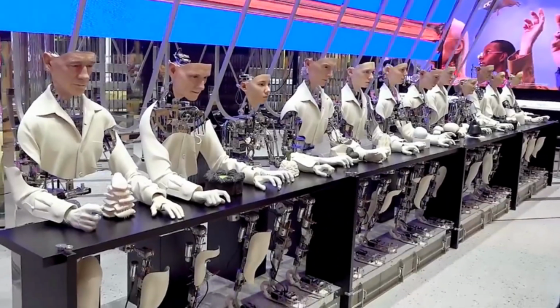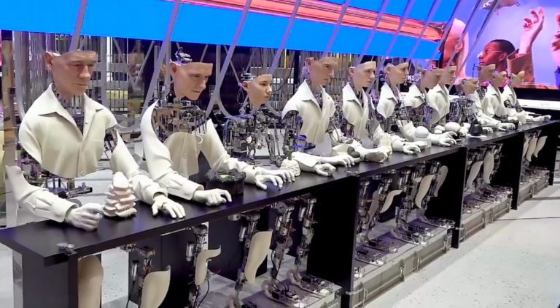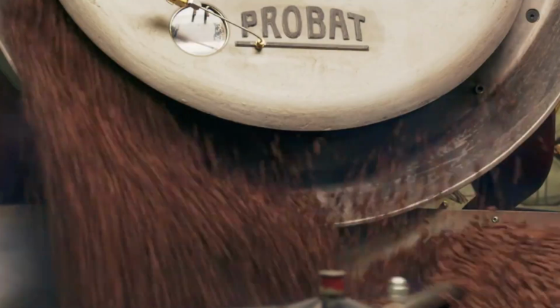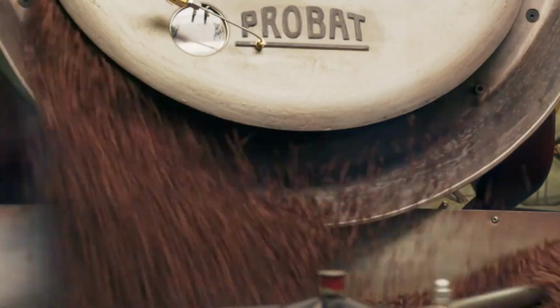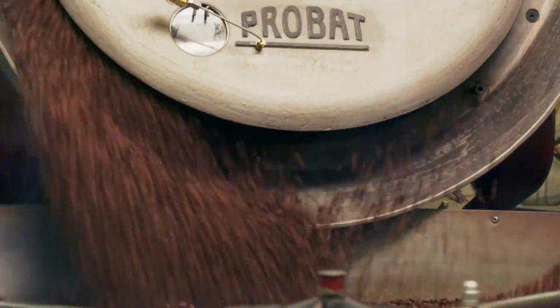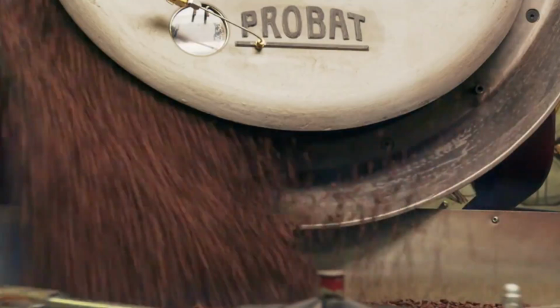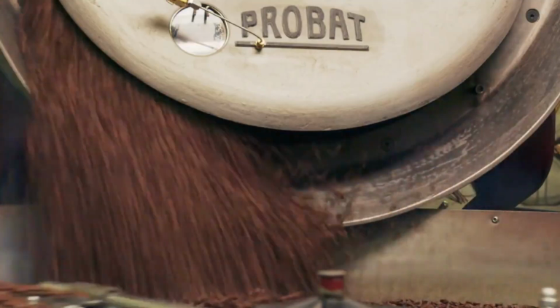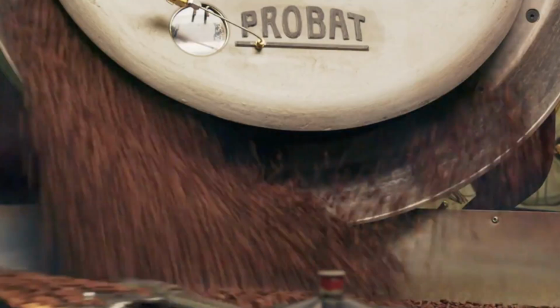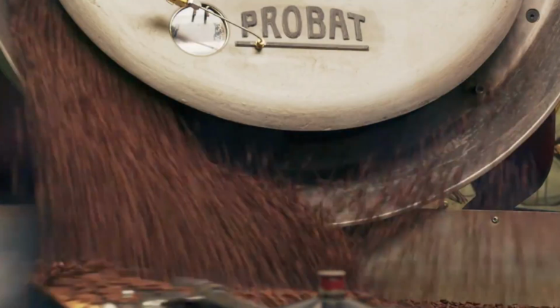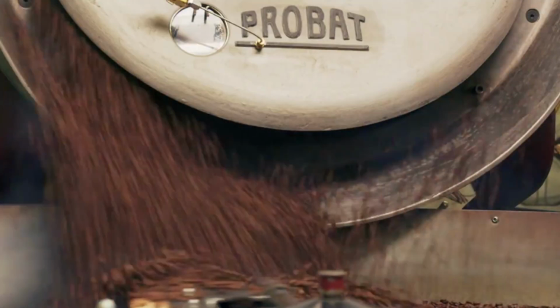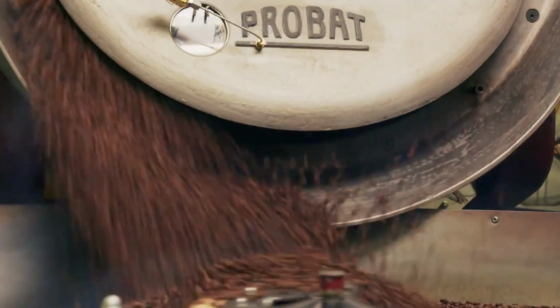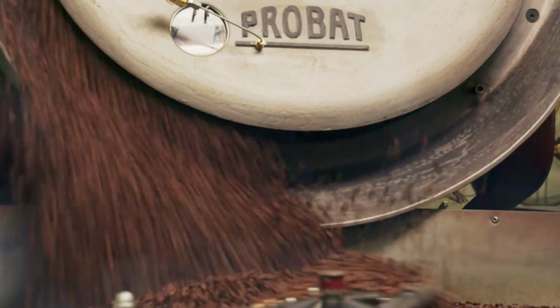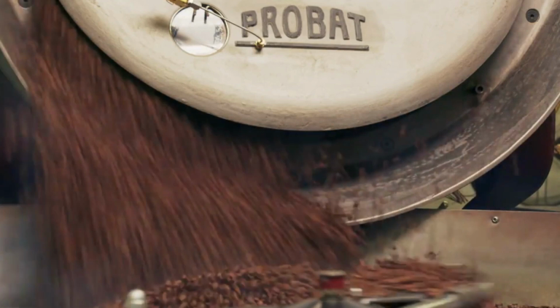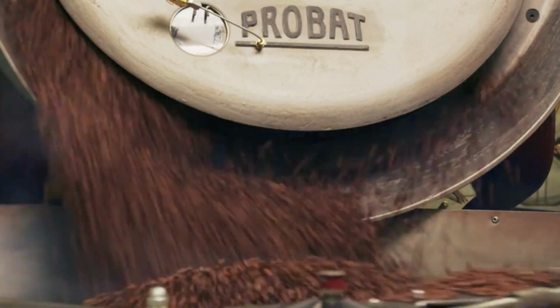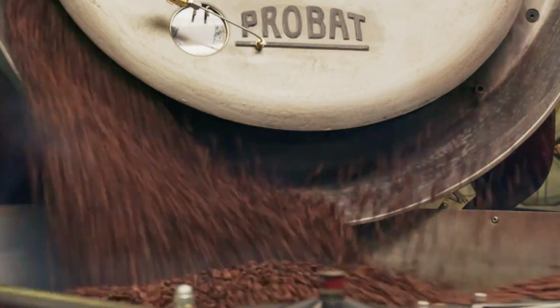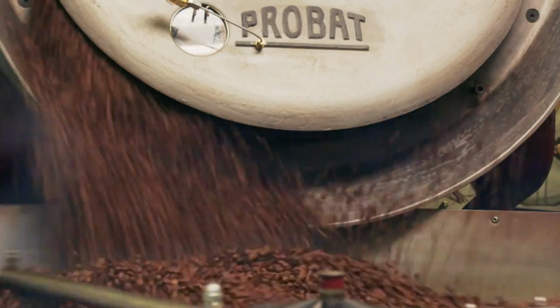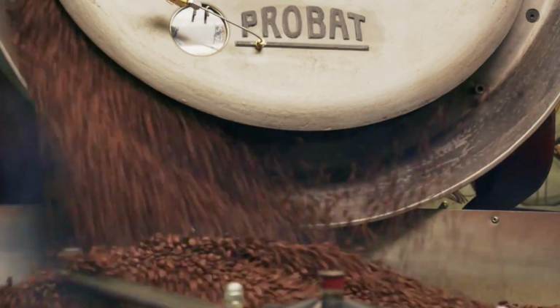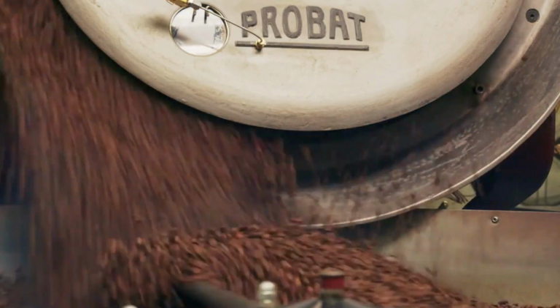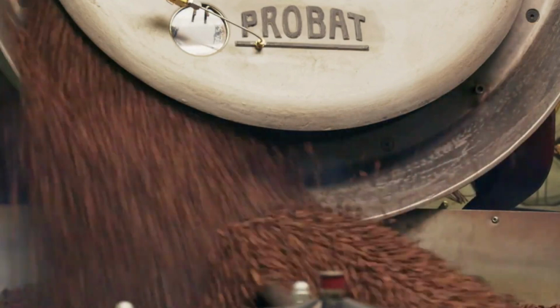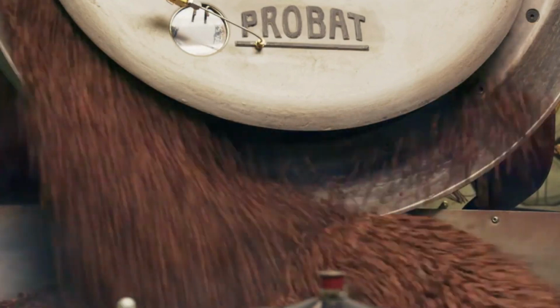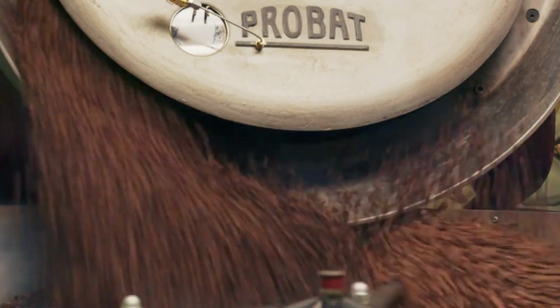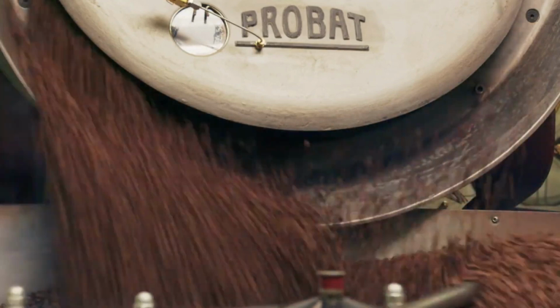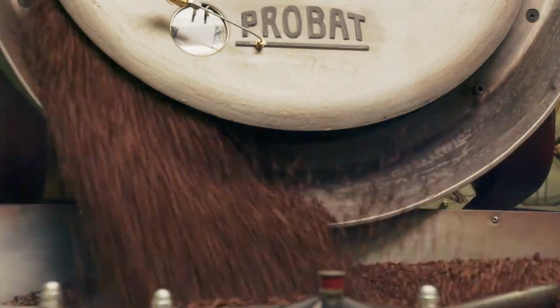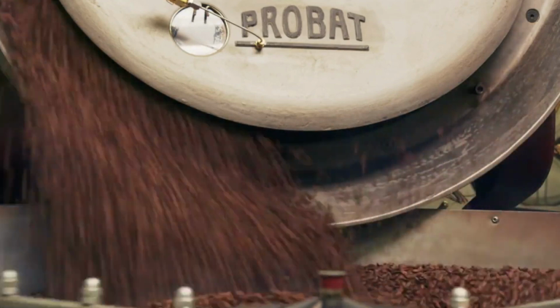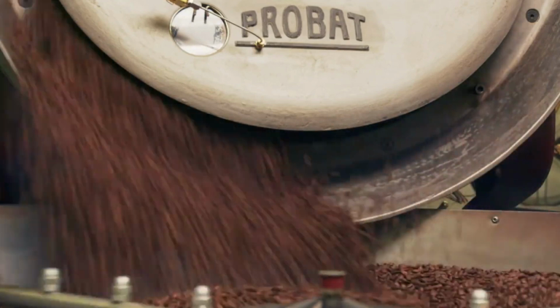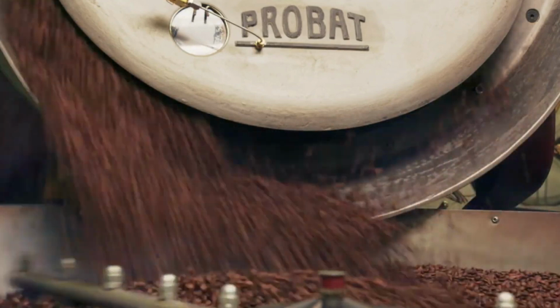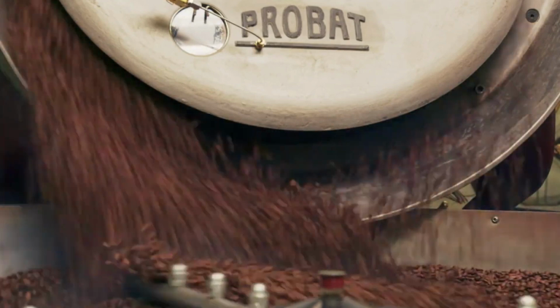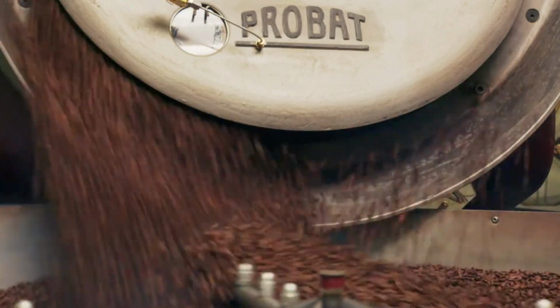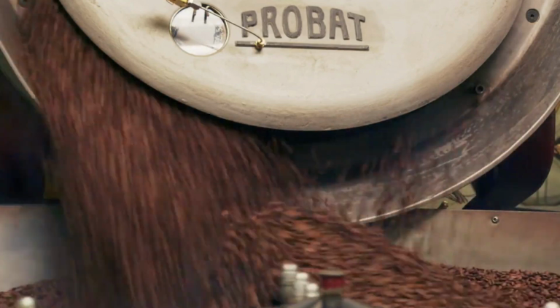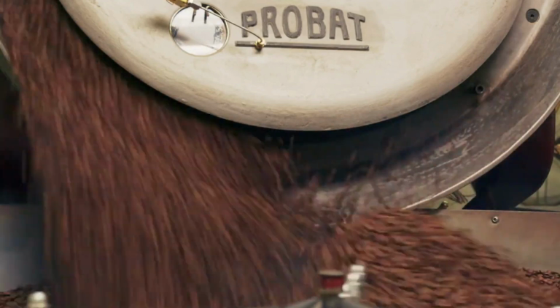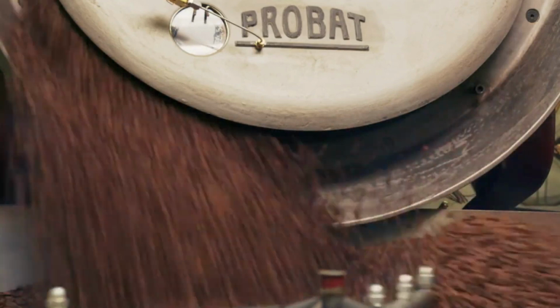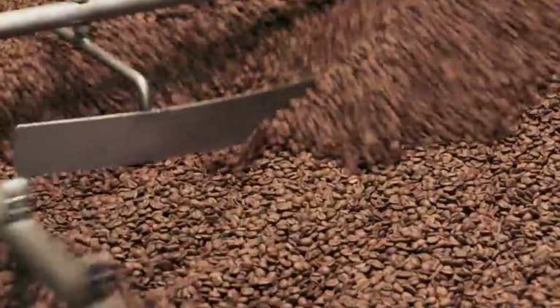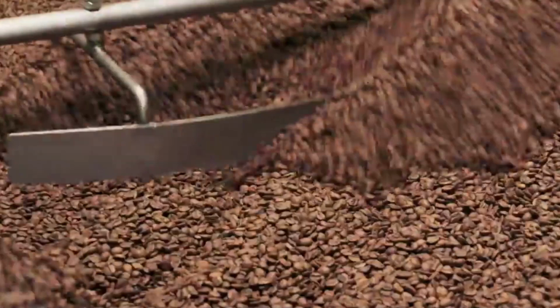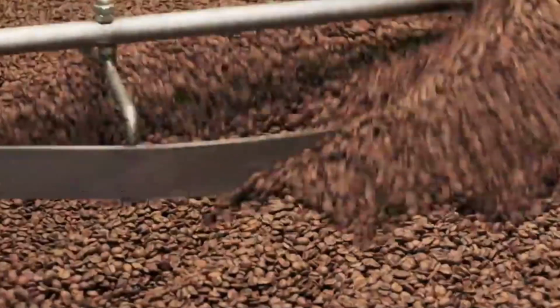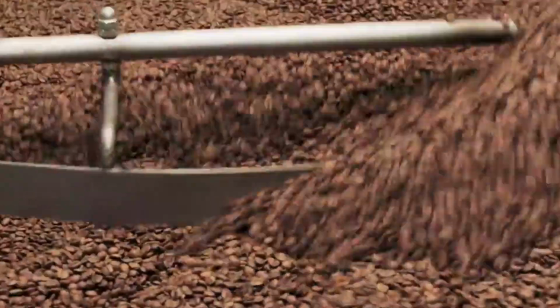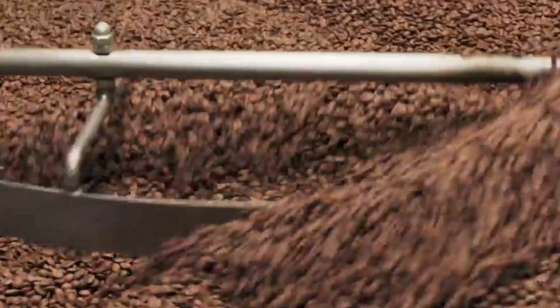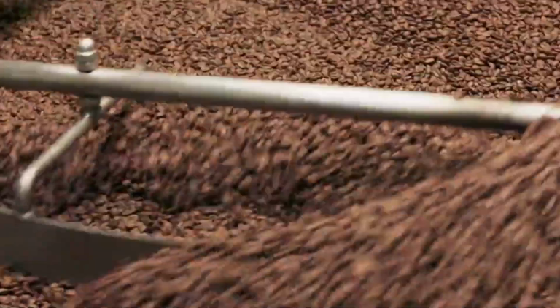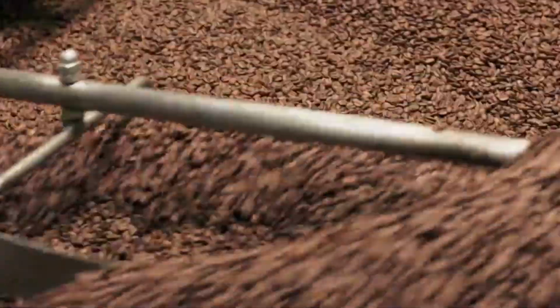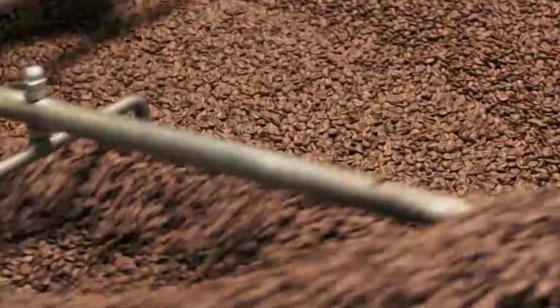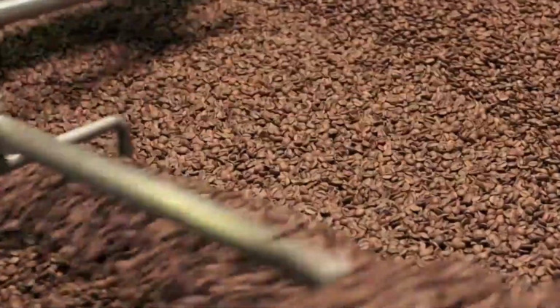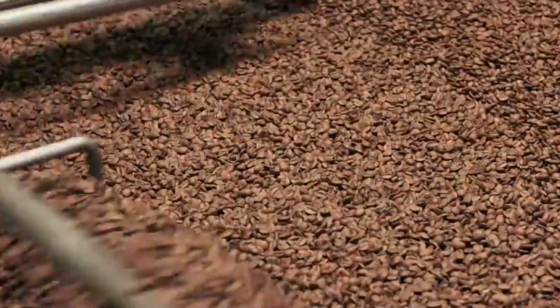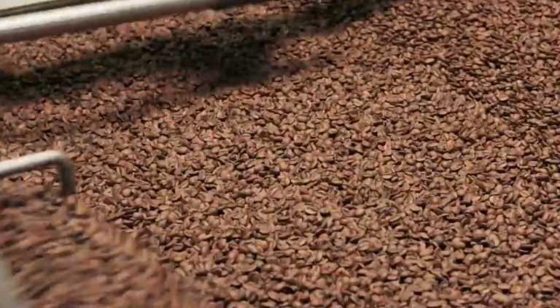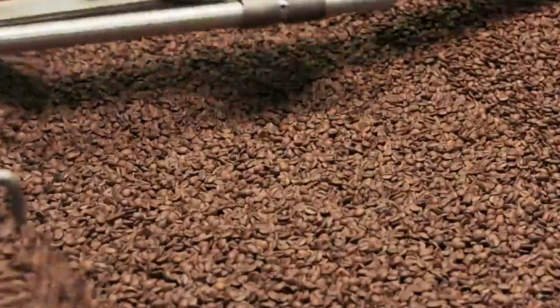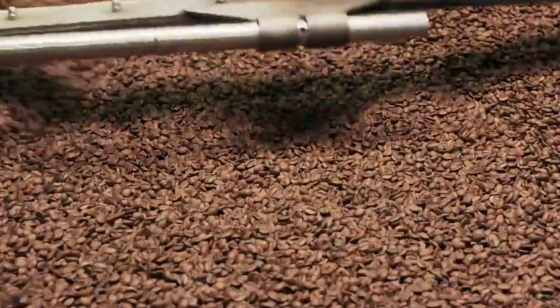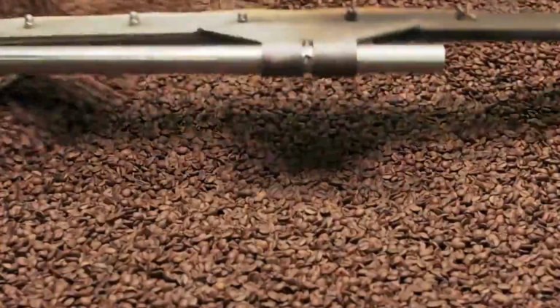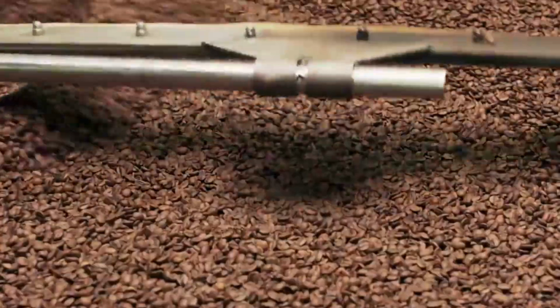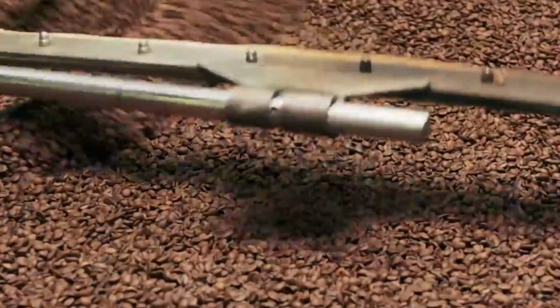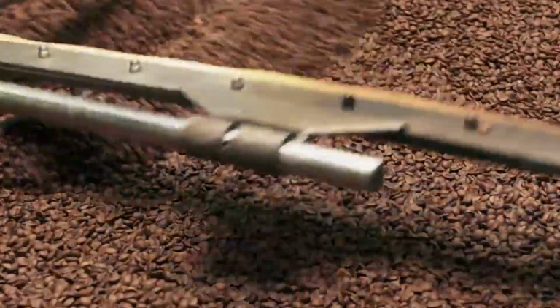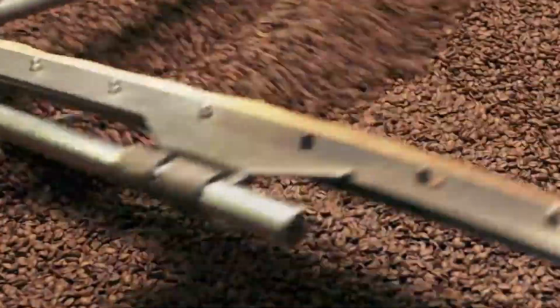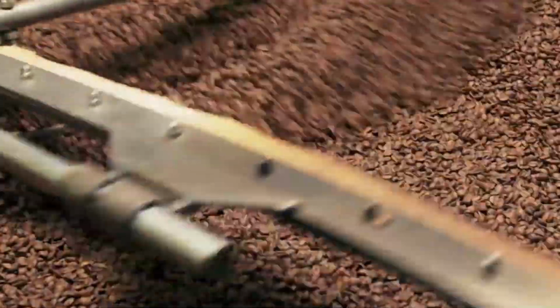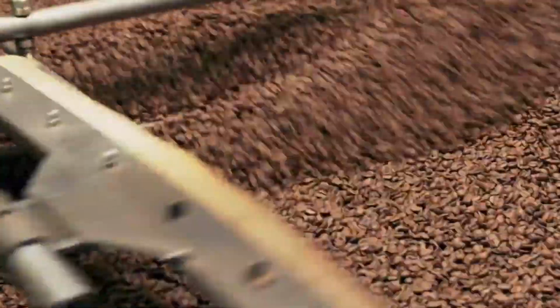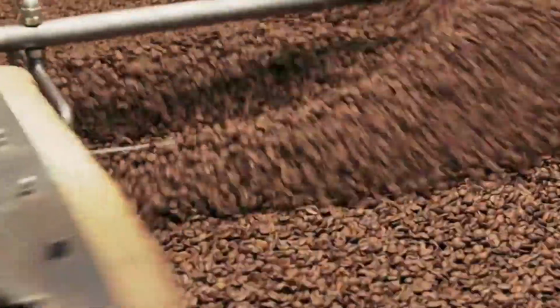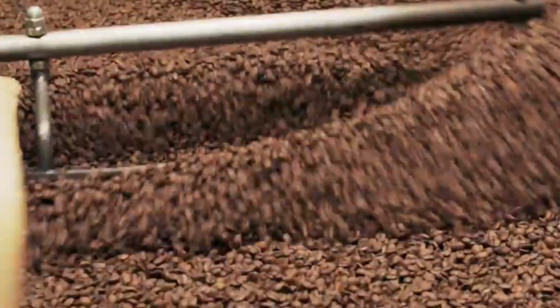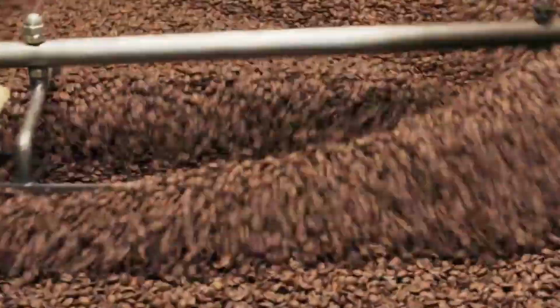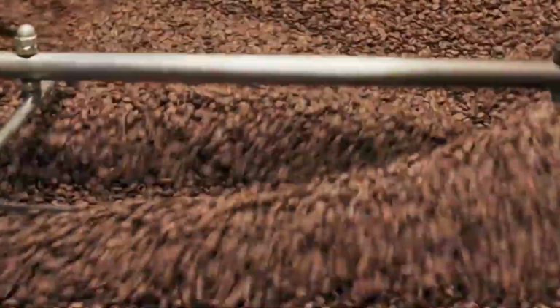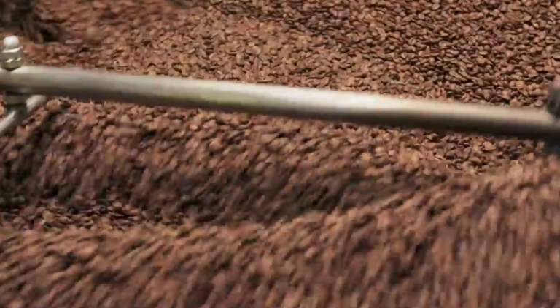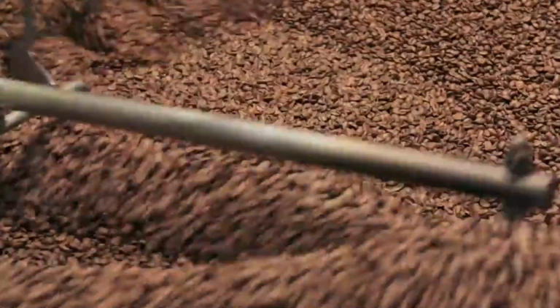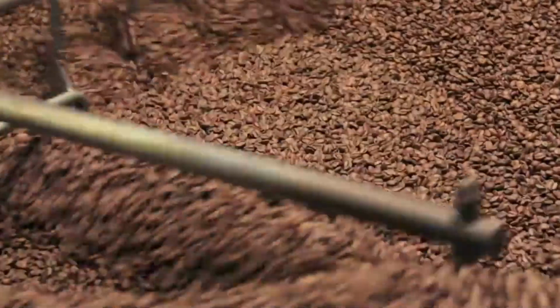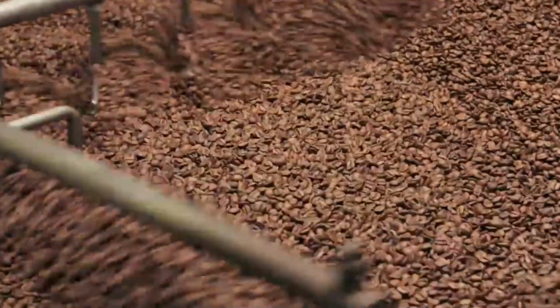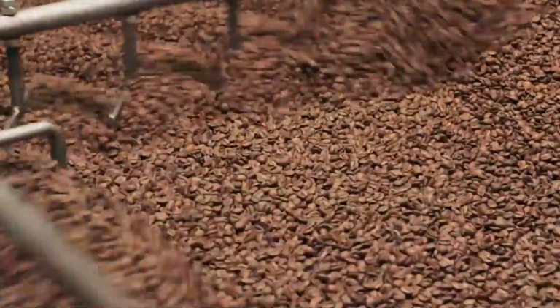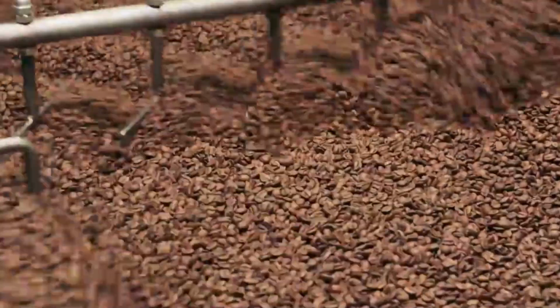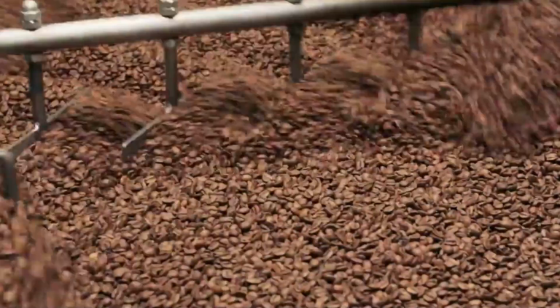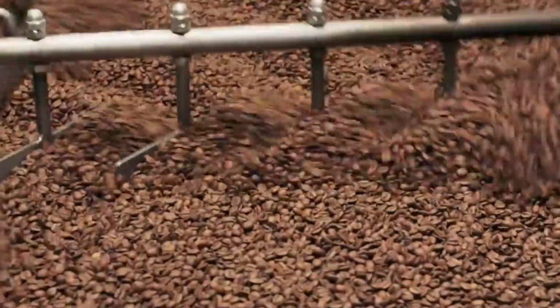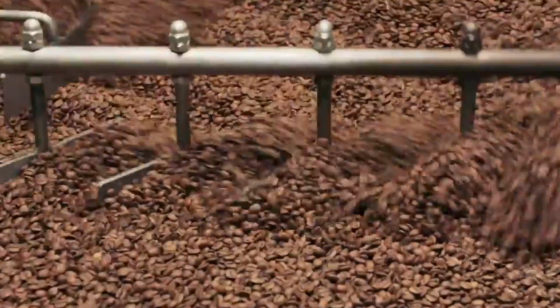A not so well-known fact is that coffee beans are actually just seeds. So they have to be dried, roasted, and ground before they can be used to brew what we know as coffee.